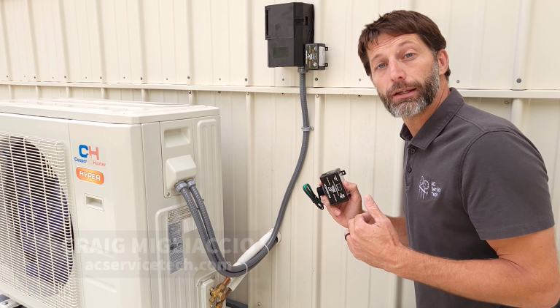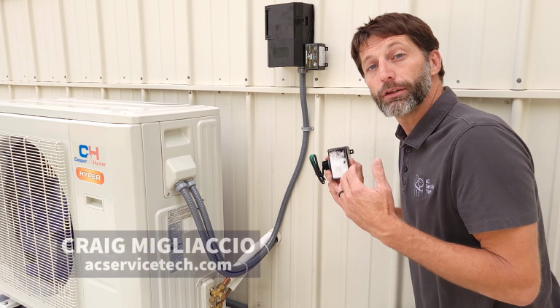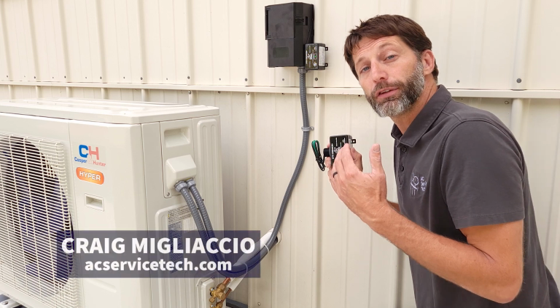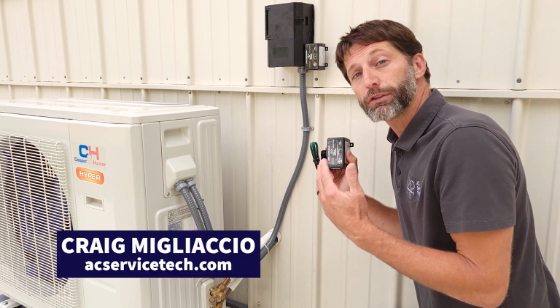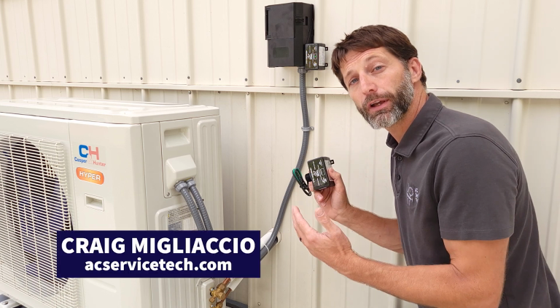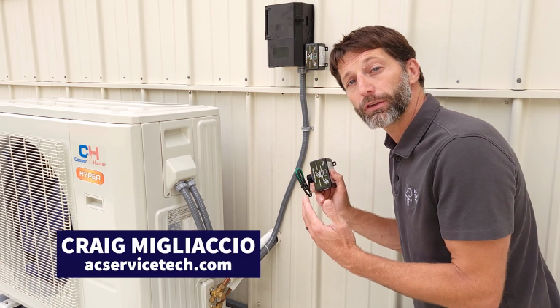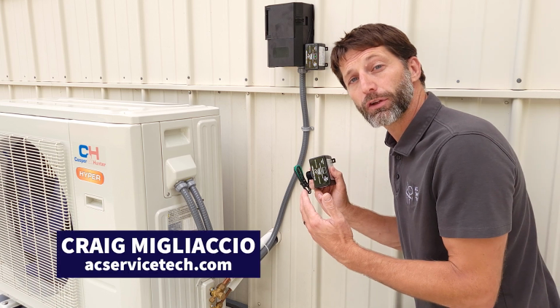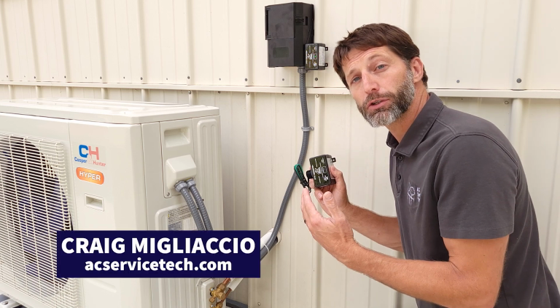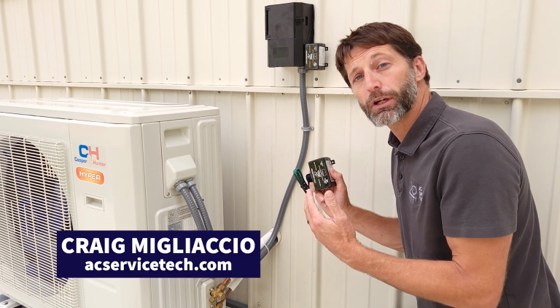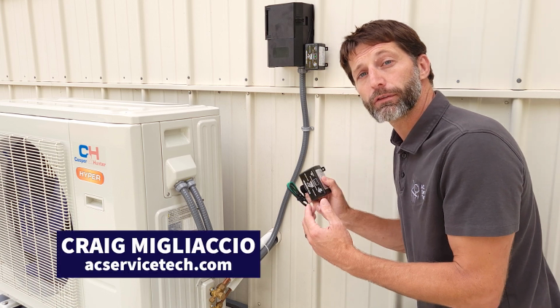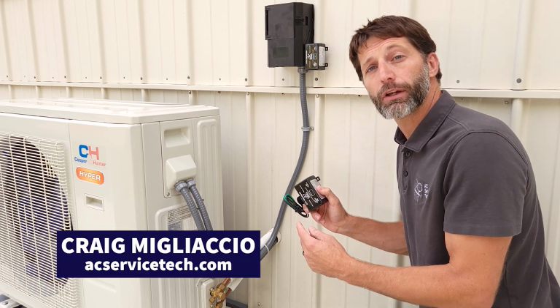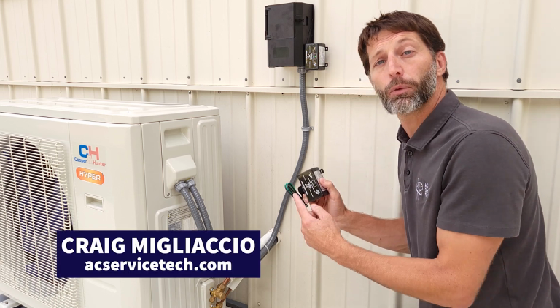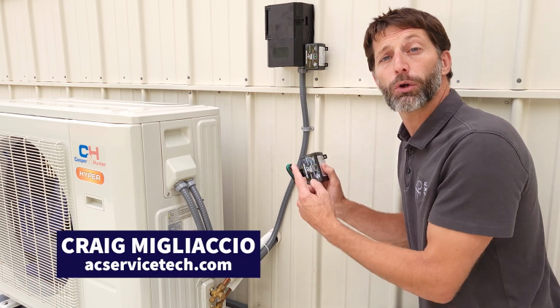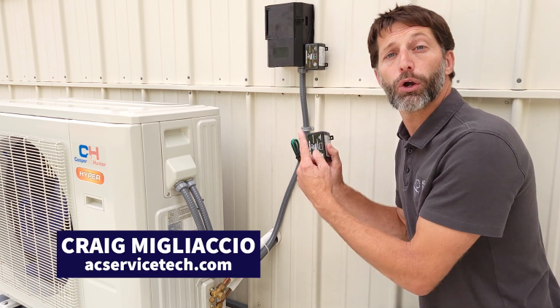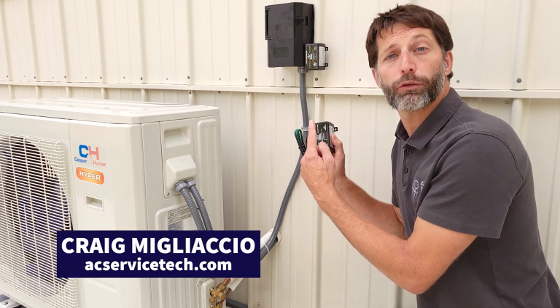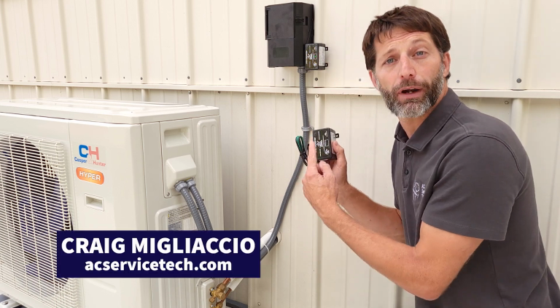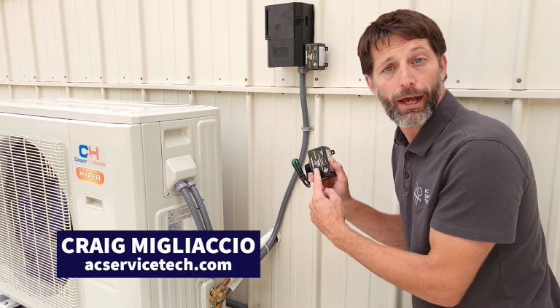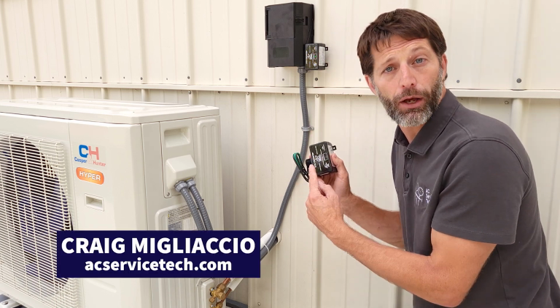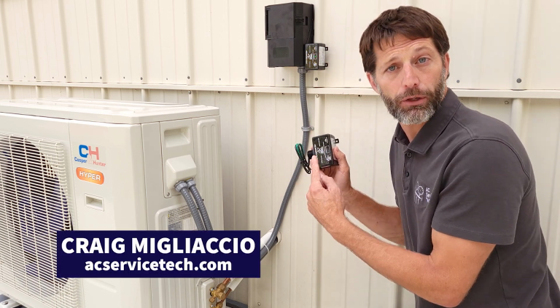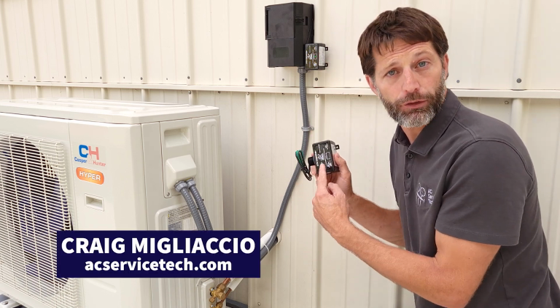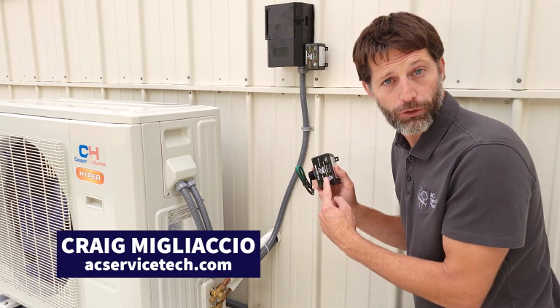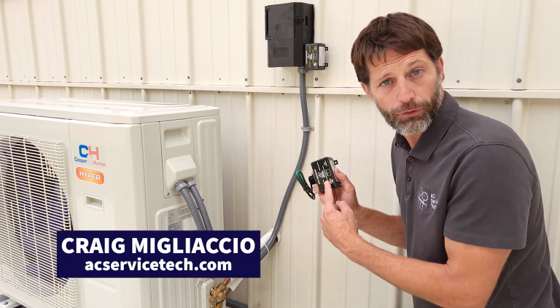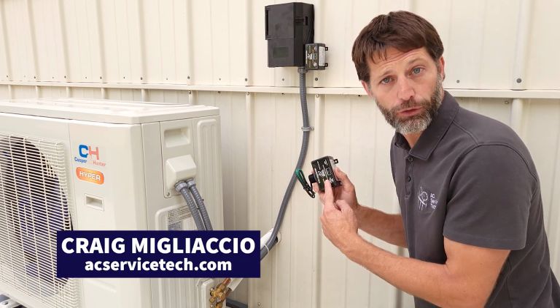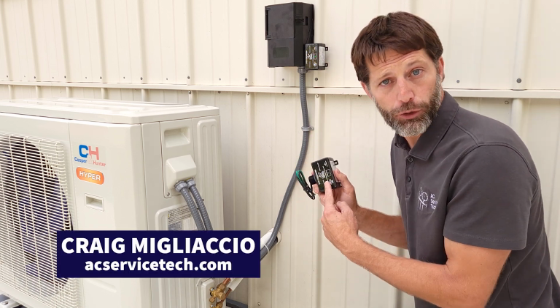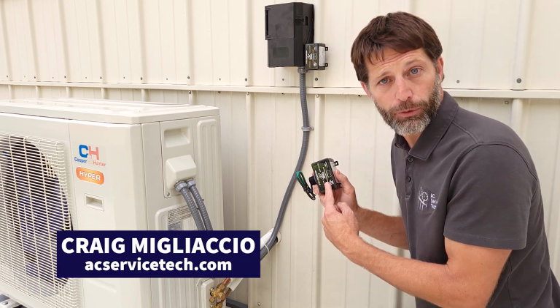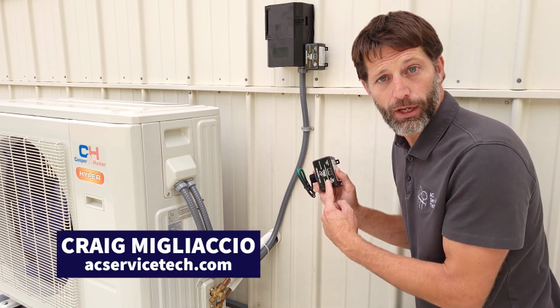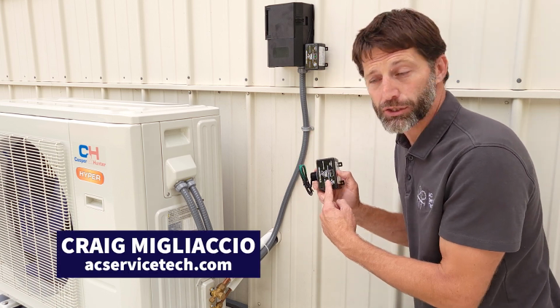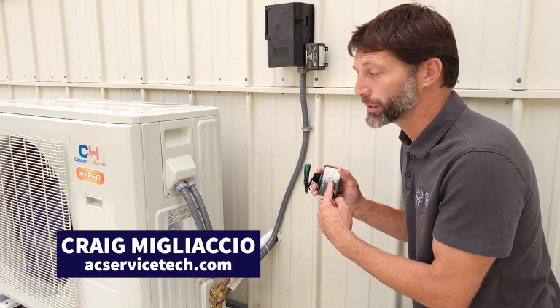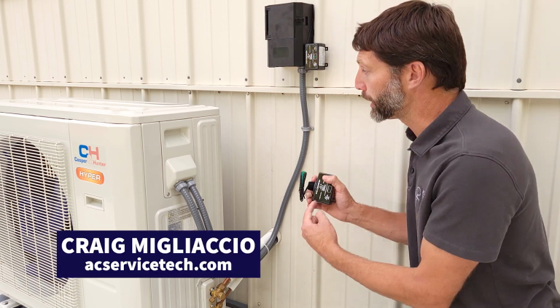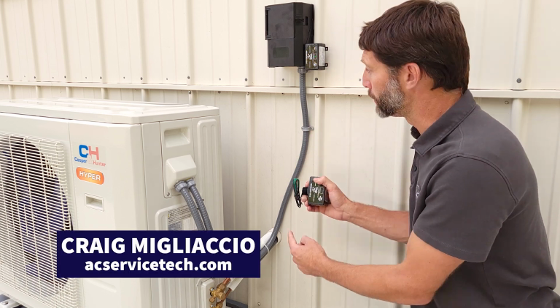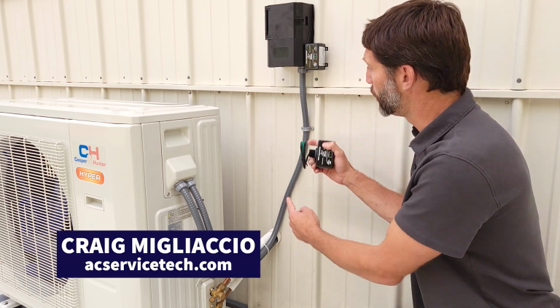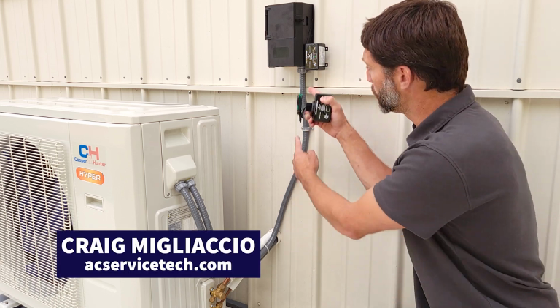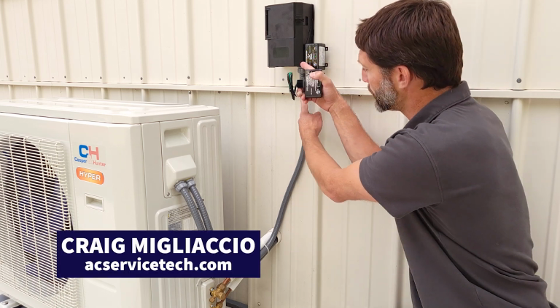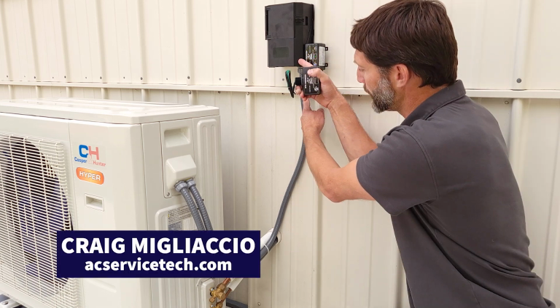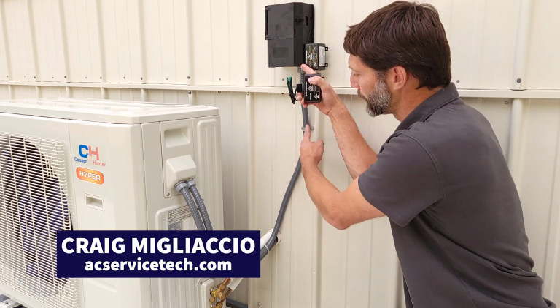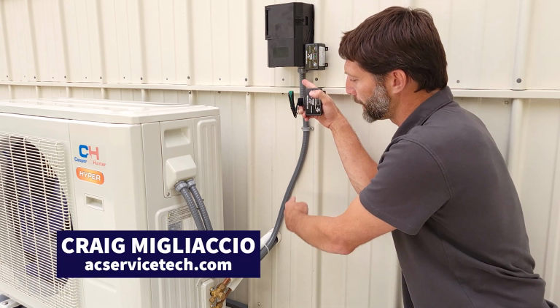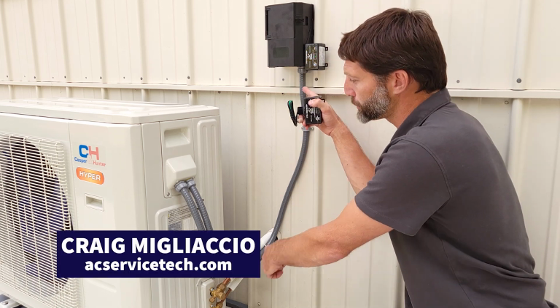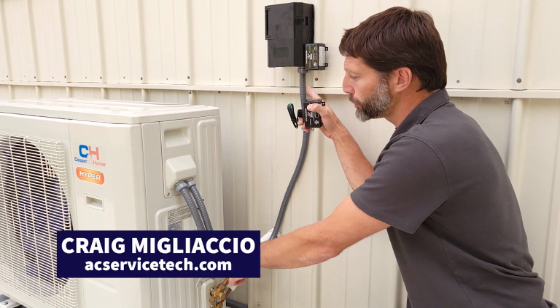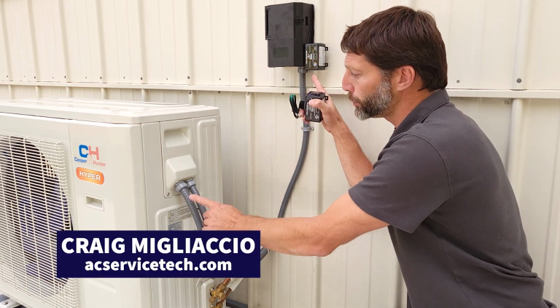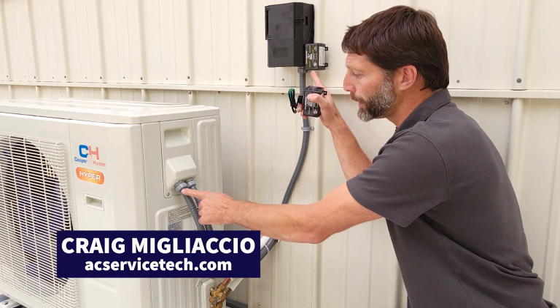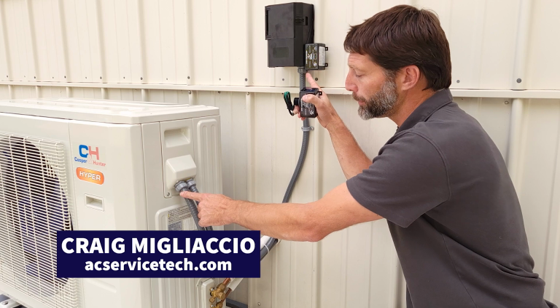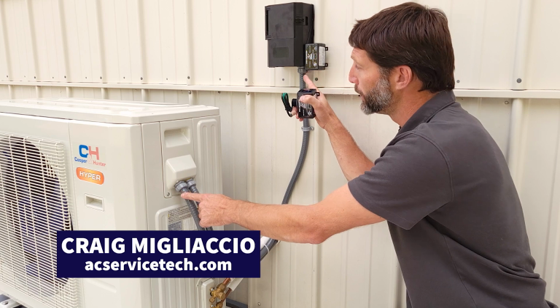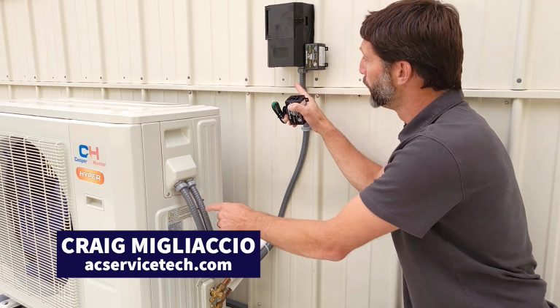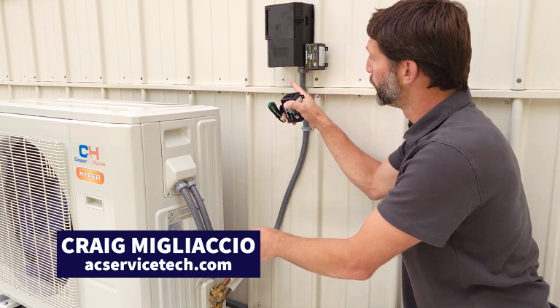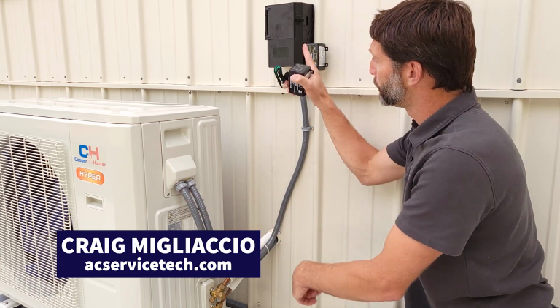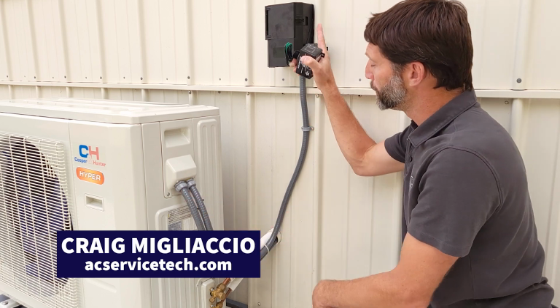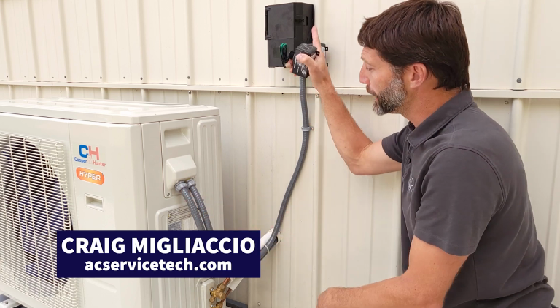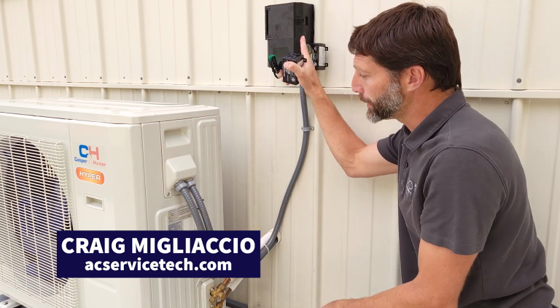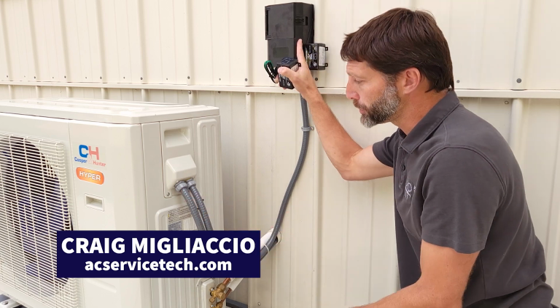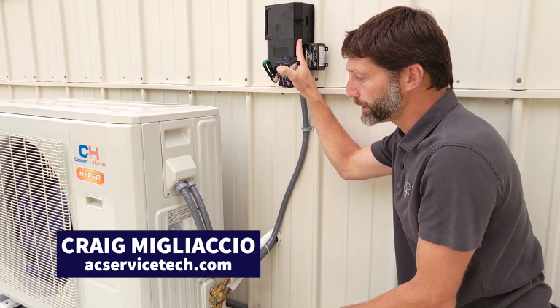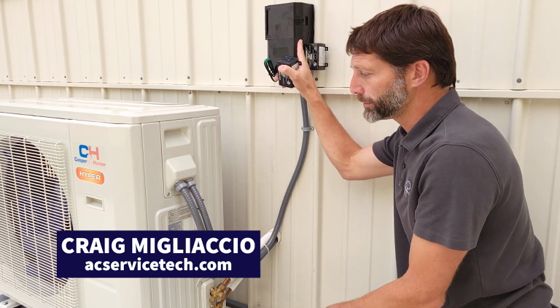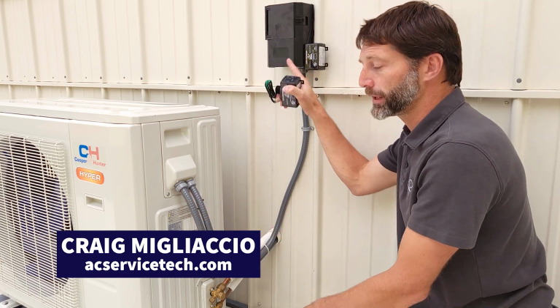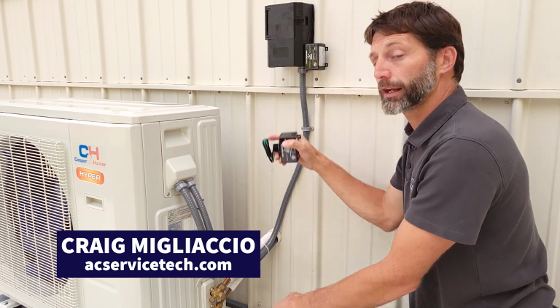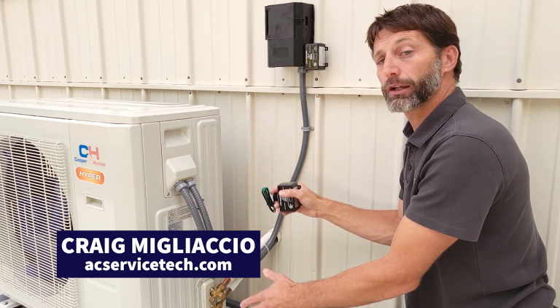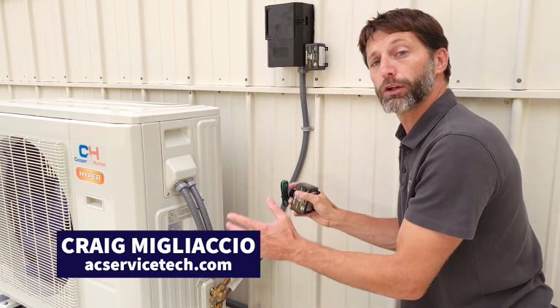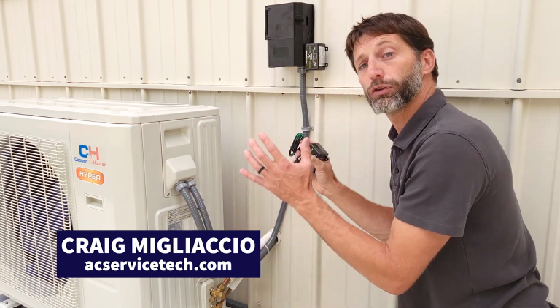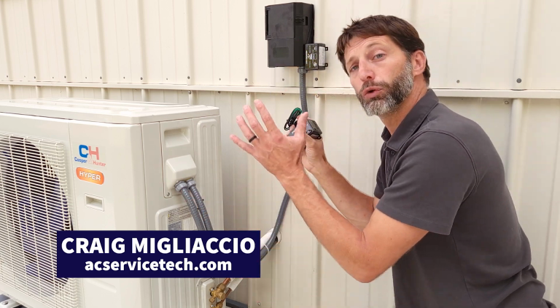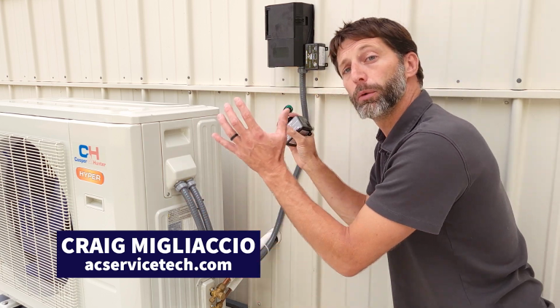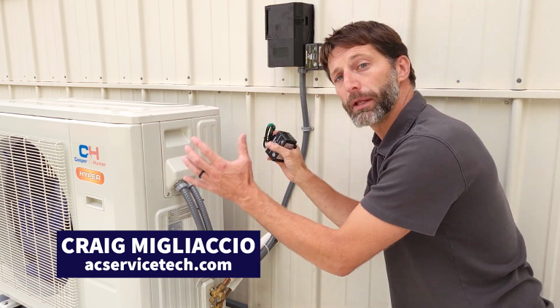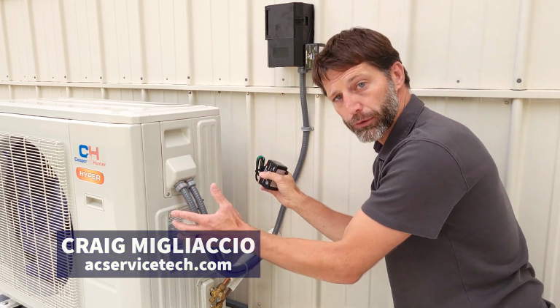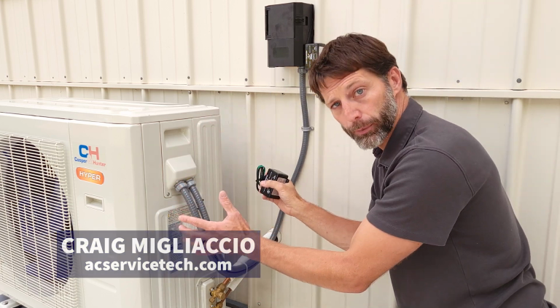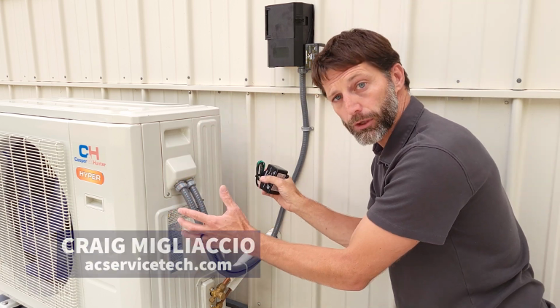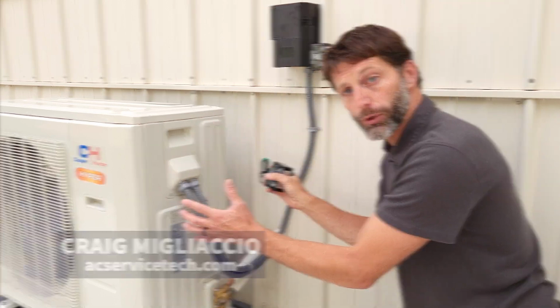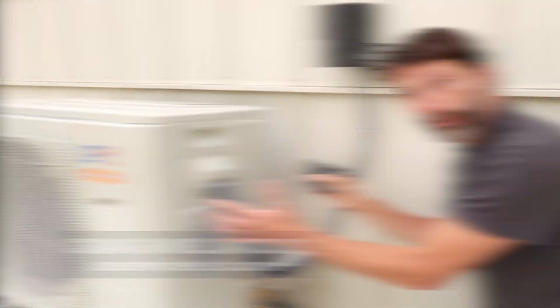In this HVACR training video we're going over how to install surge protection along with the electrical whip from the electrical disconnect to a mini split unit.